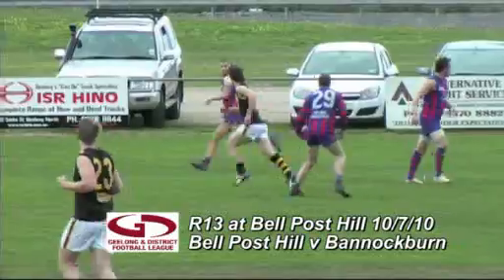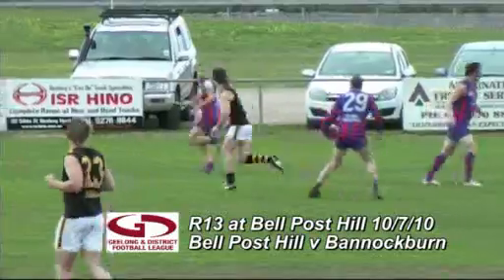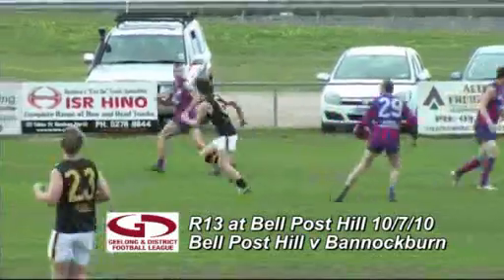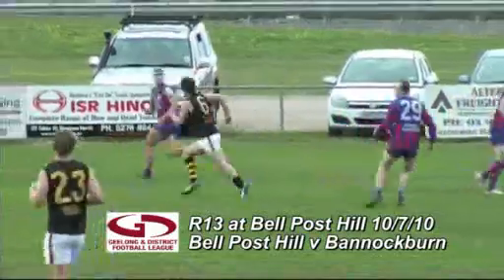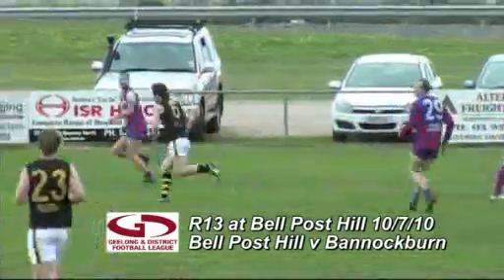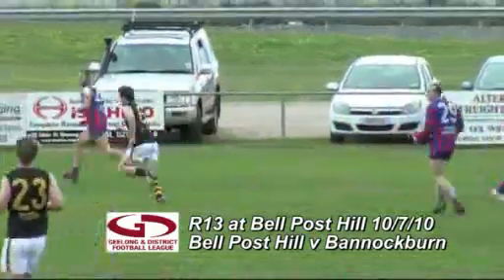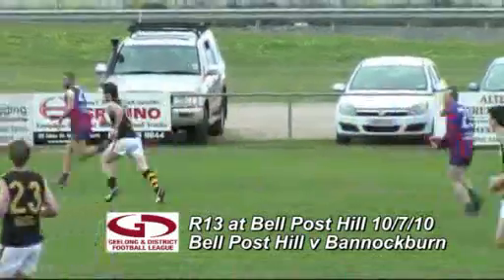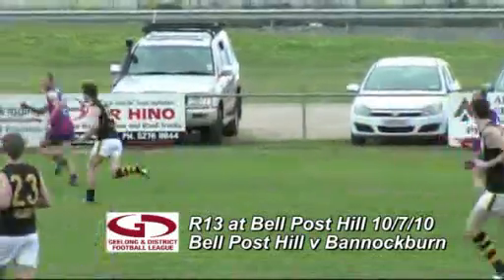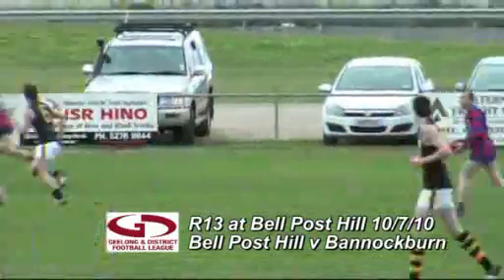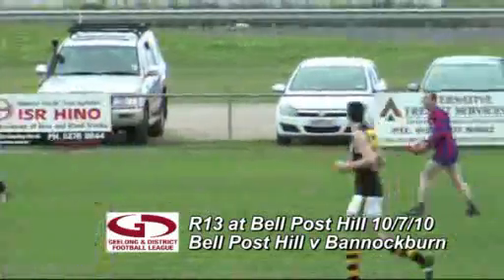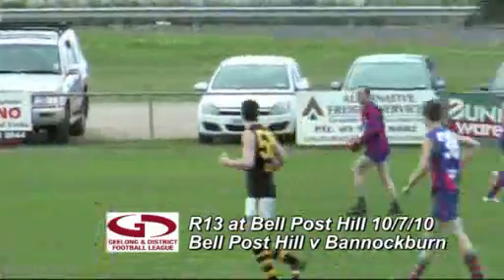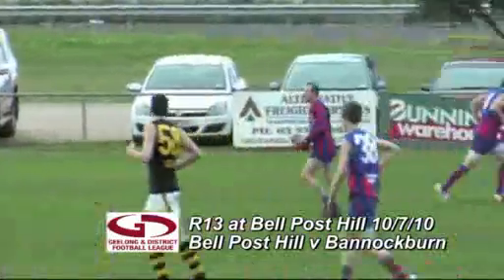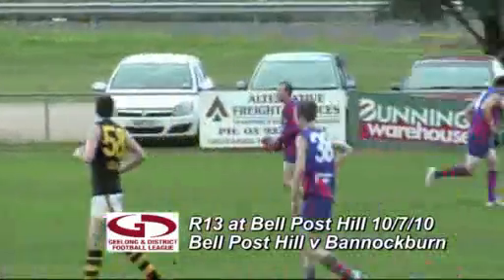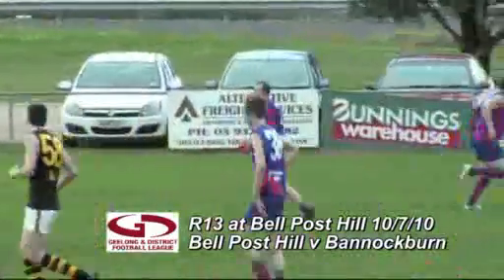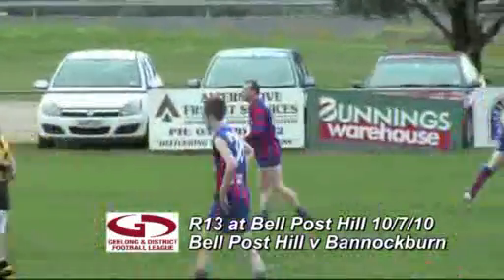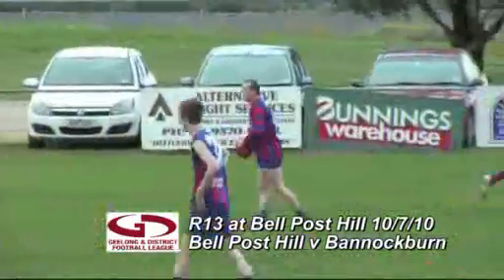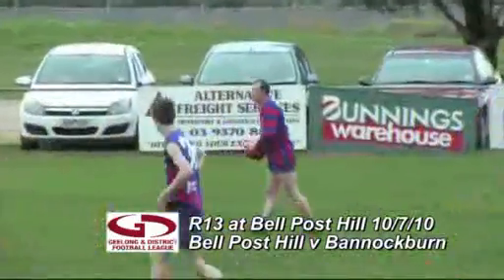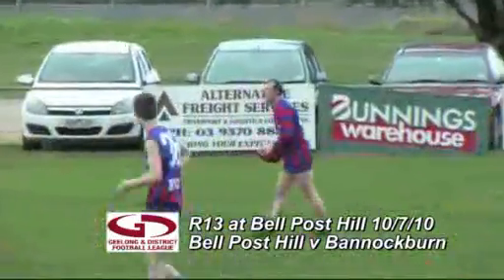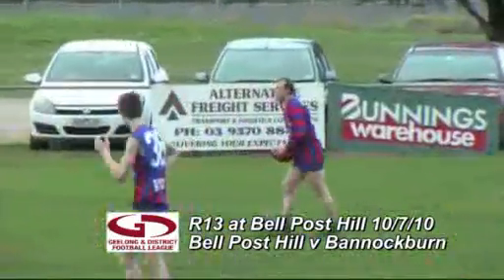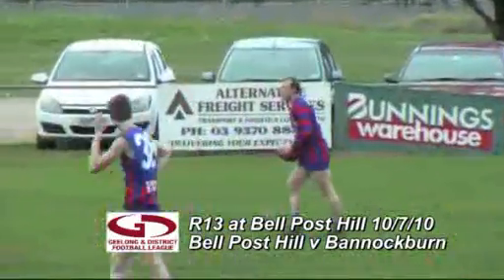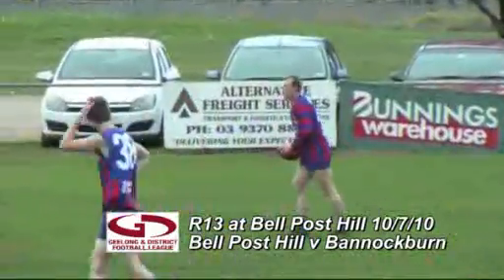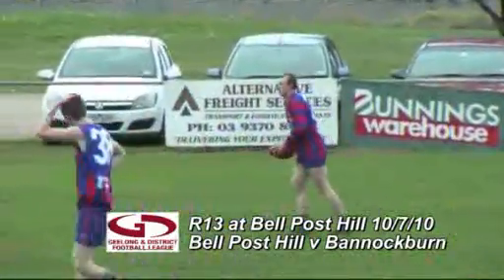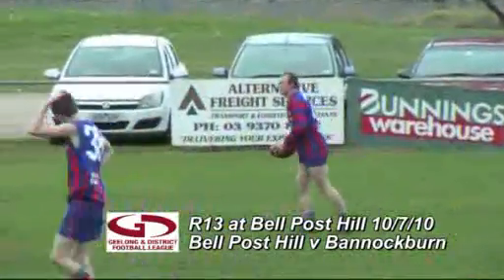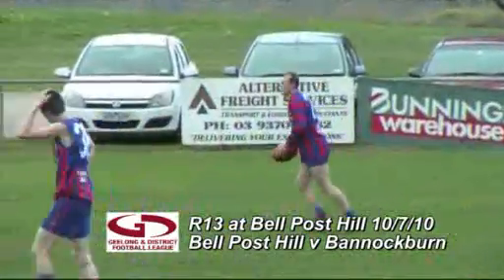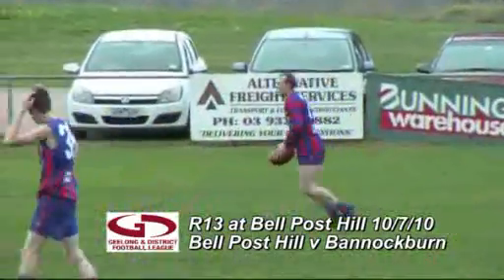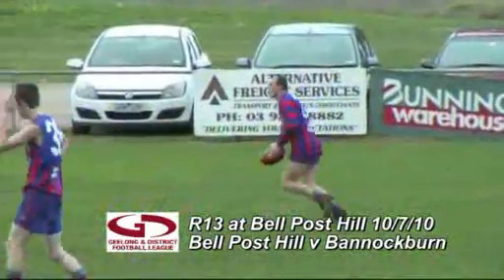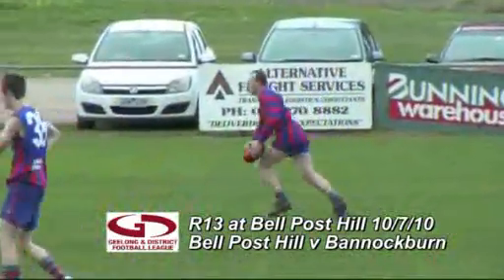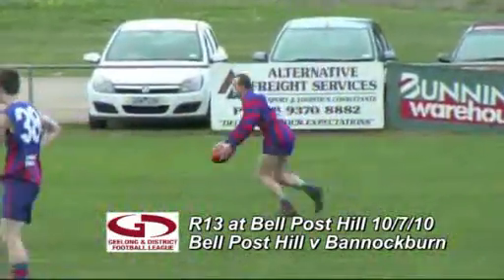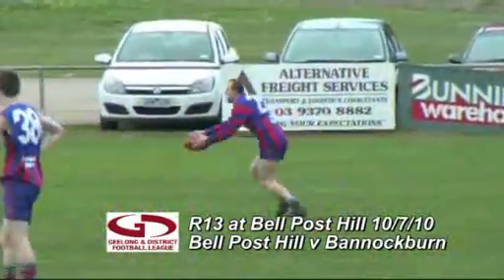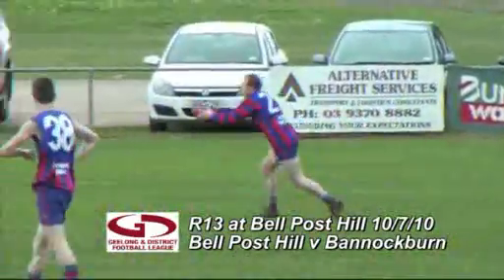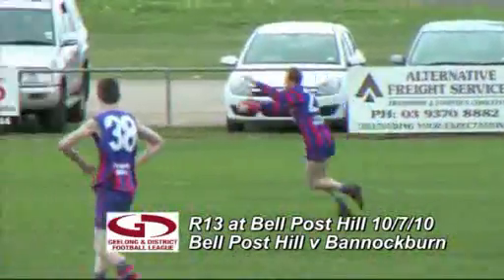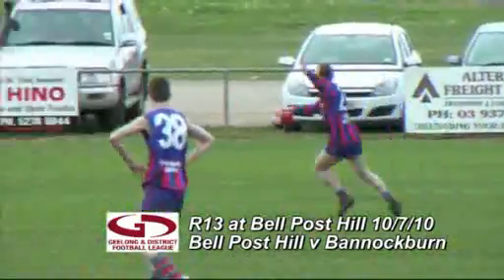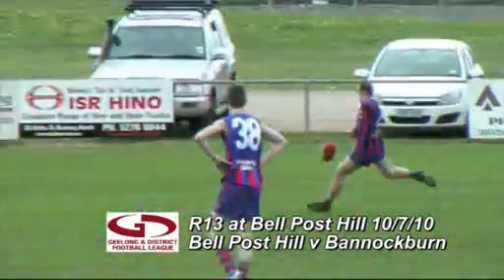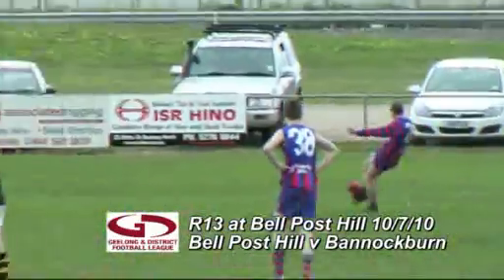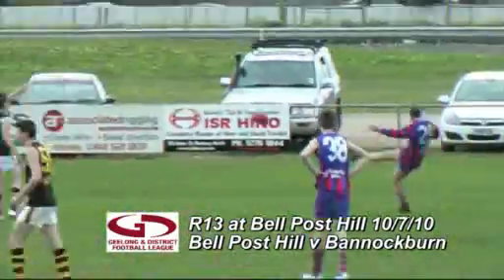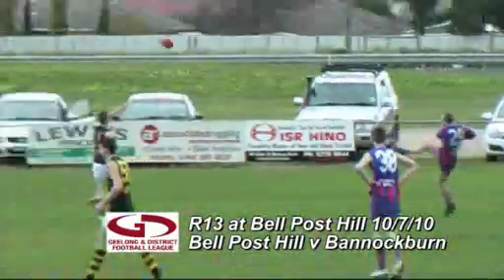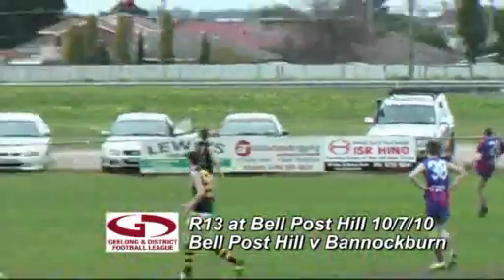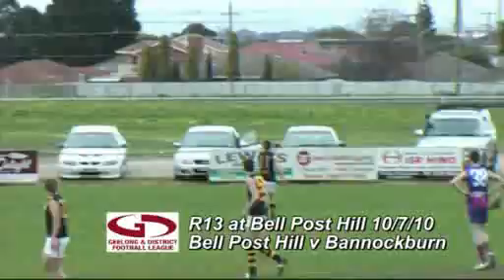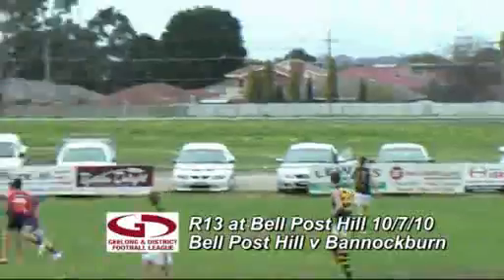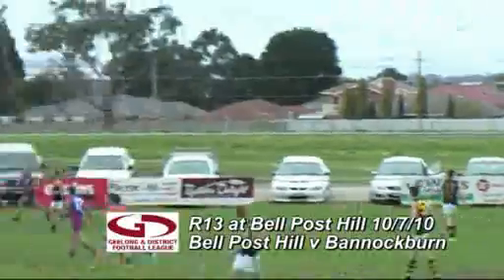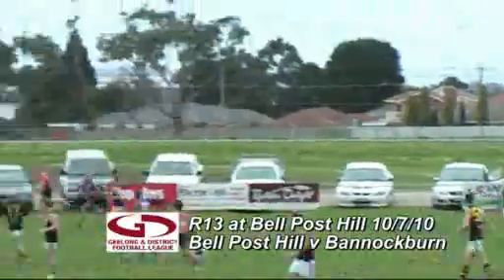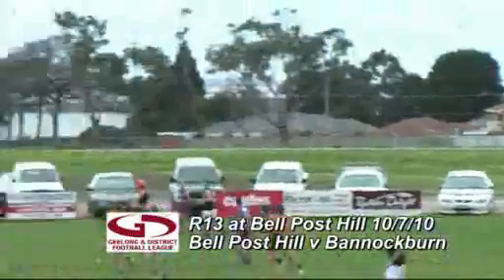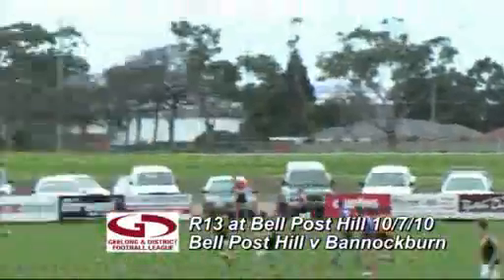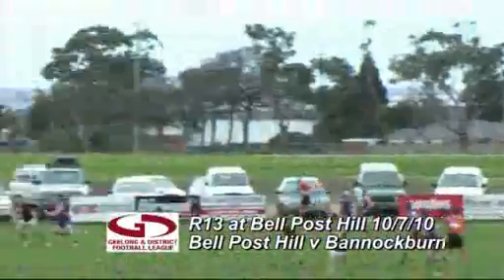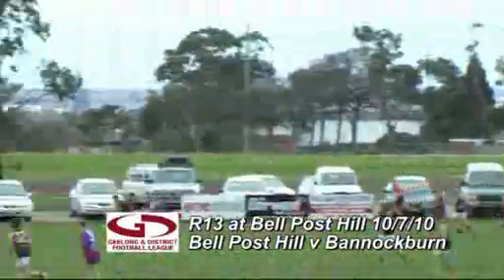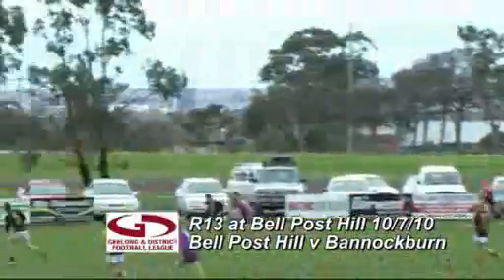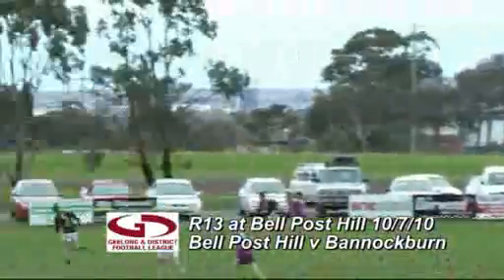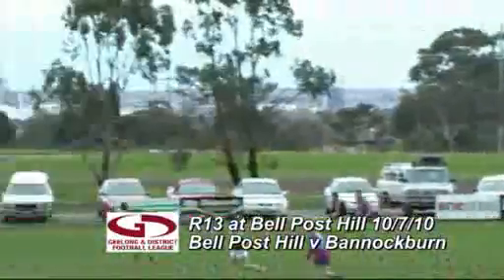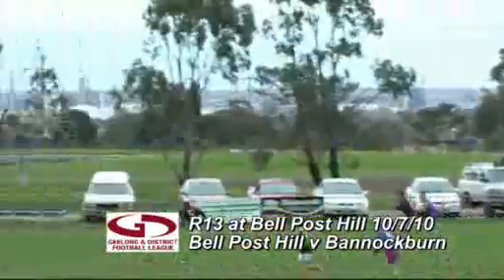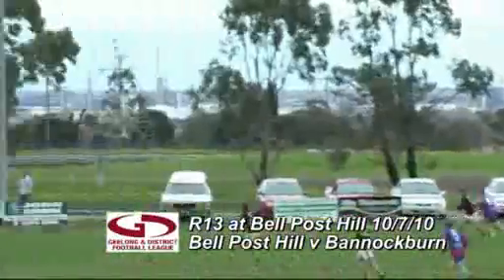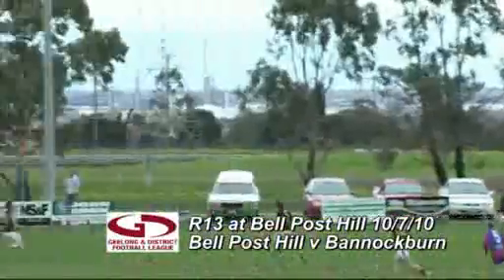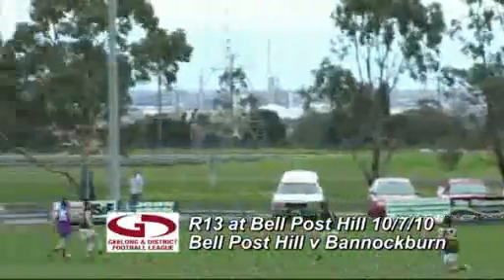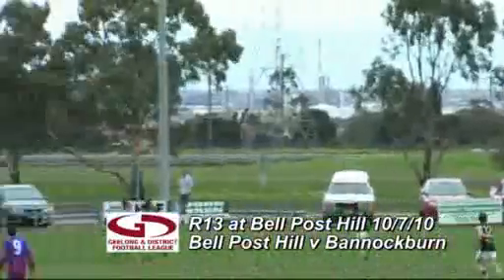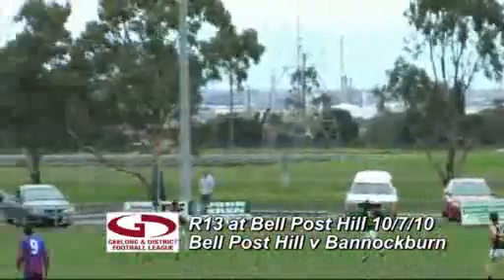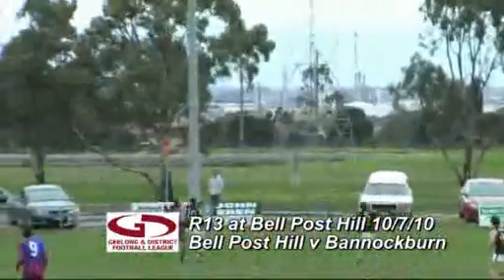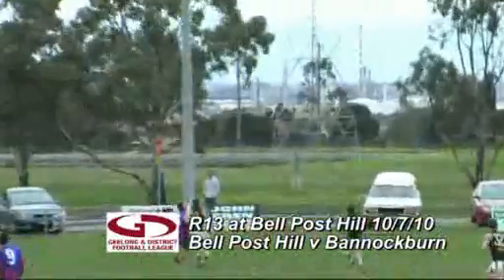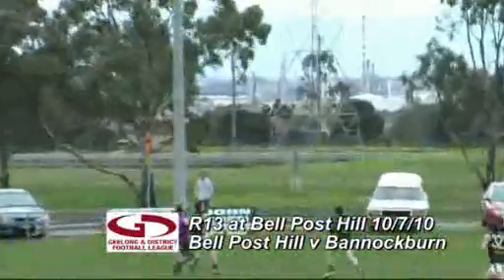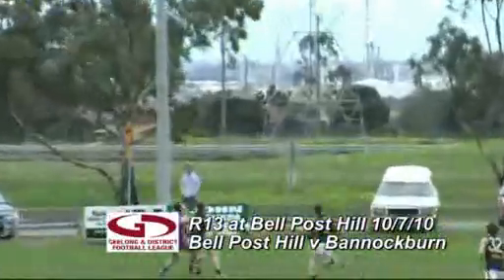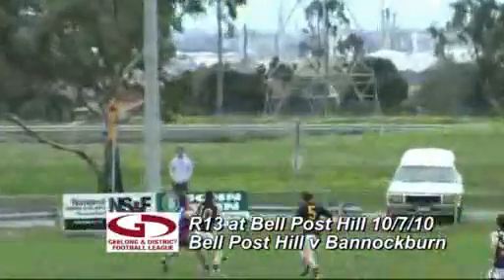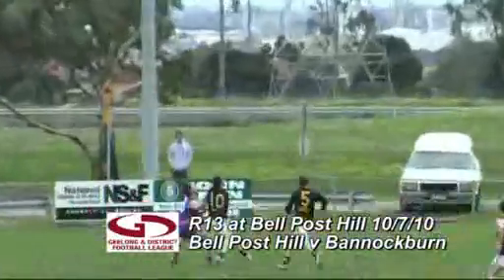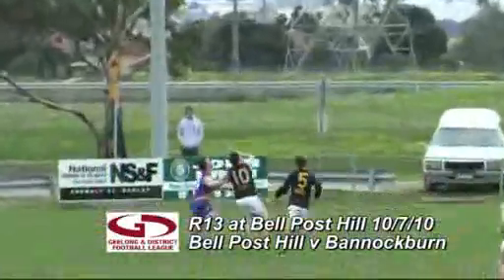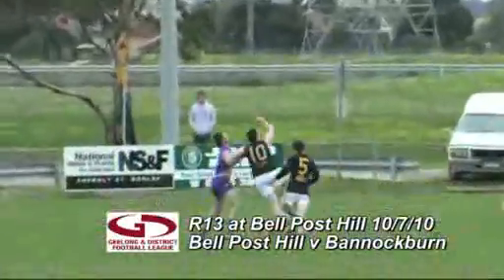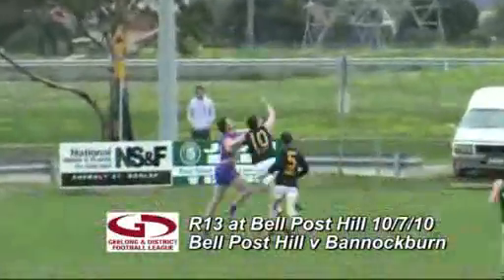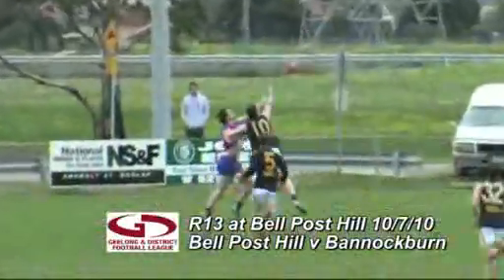Travis Fursland is the recipient of the free kick. From just forward of centre wing, he kicks the ball in long, going looking towards Jan van de Vick.